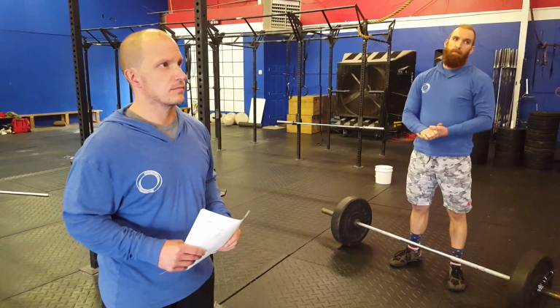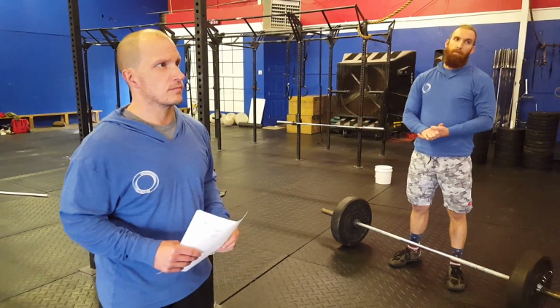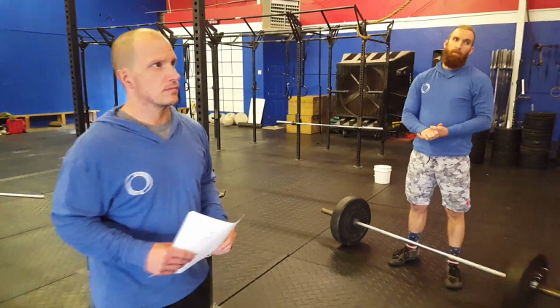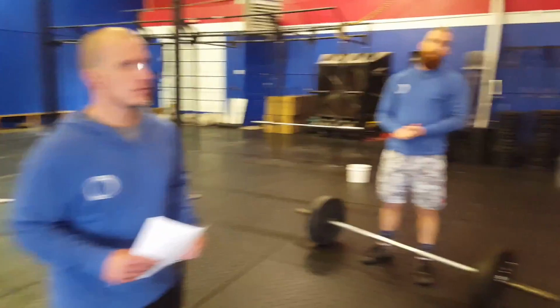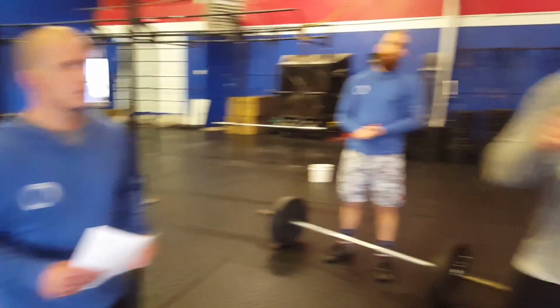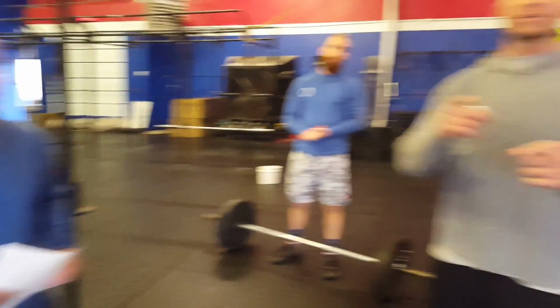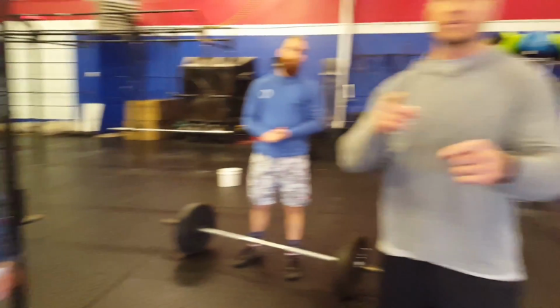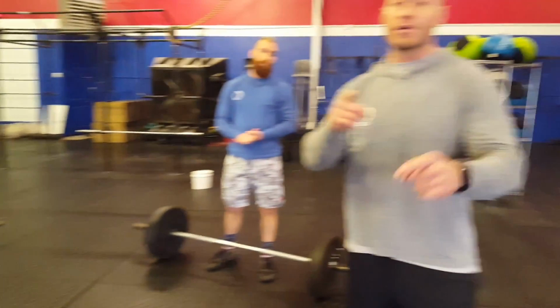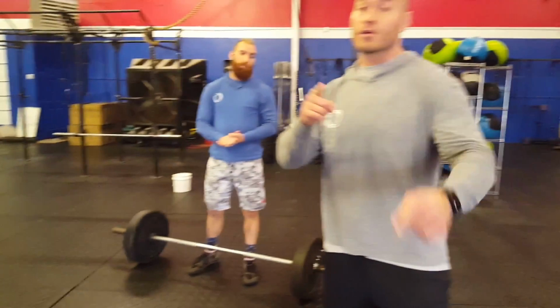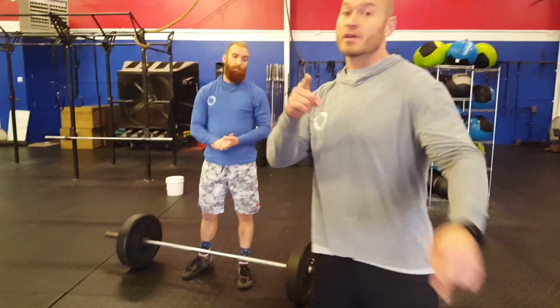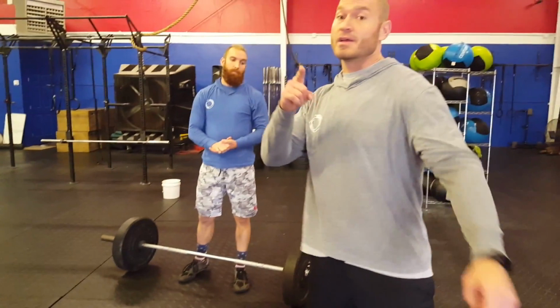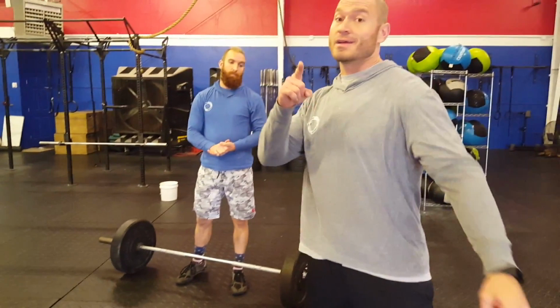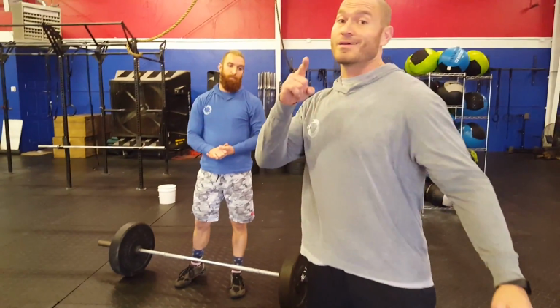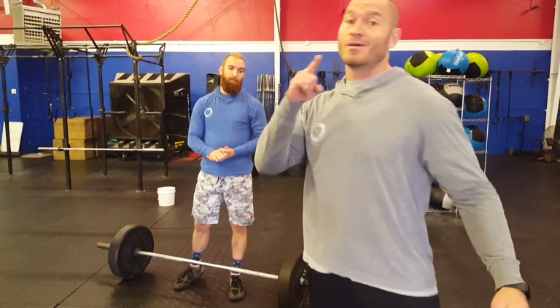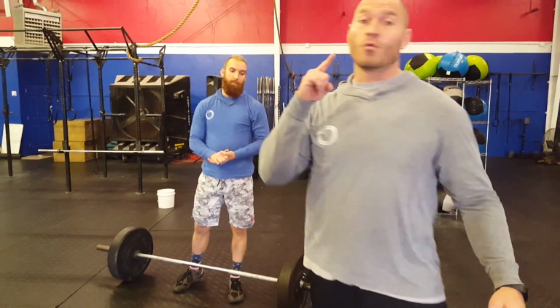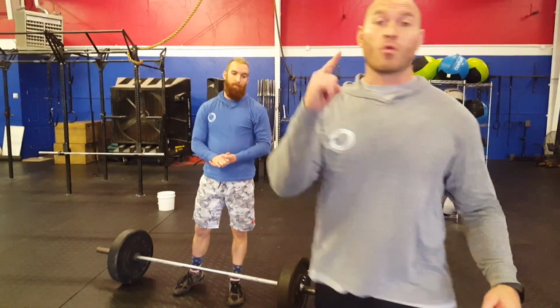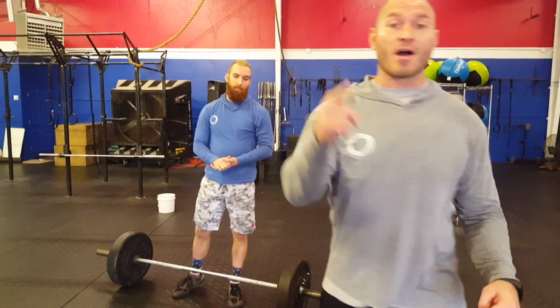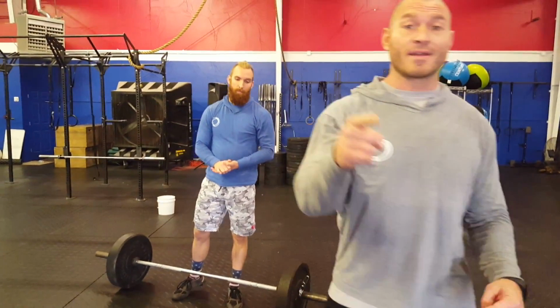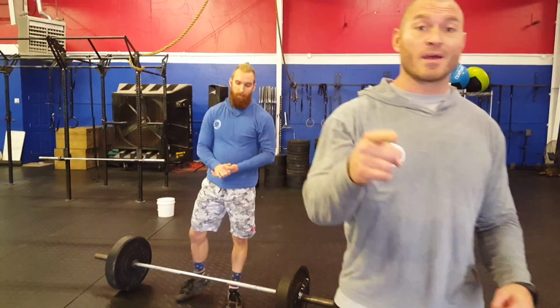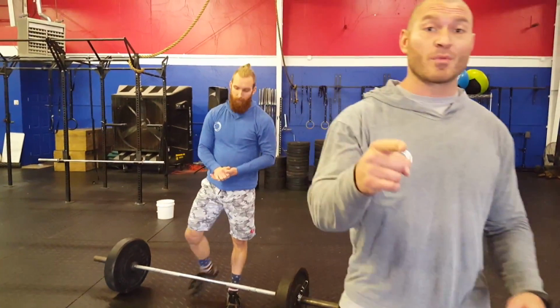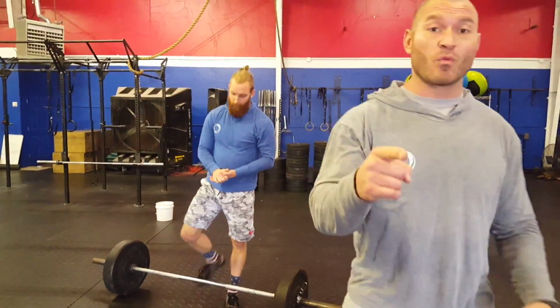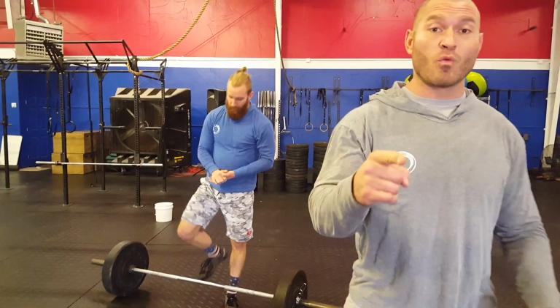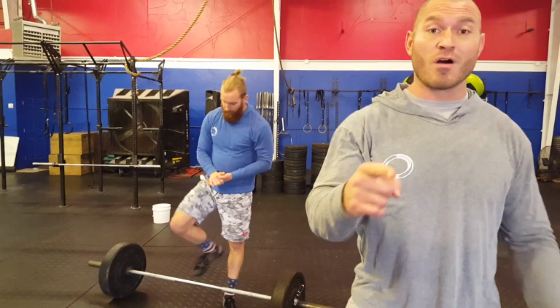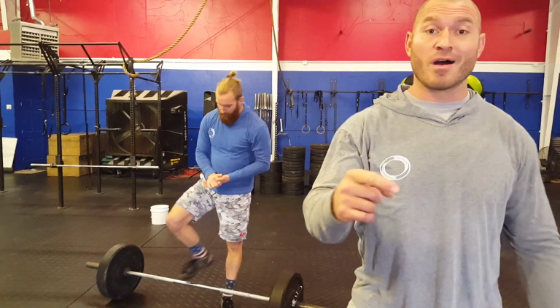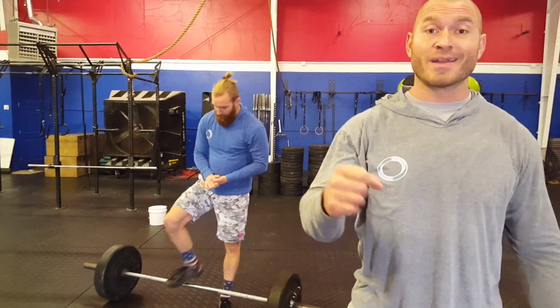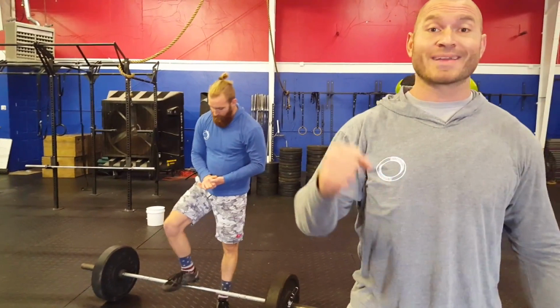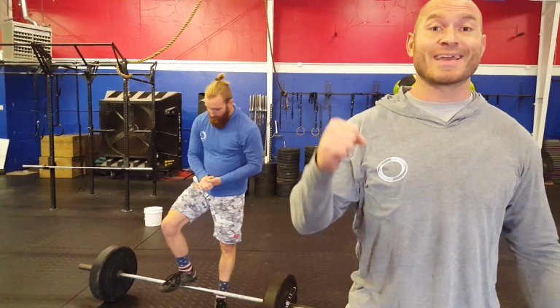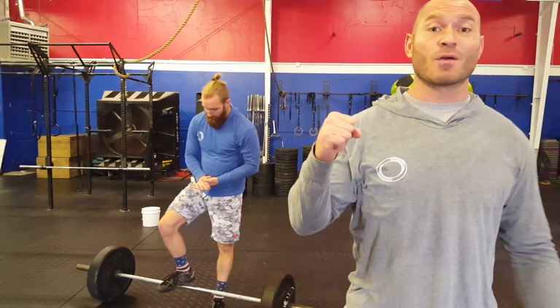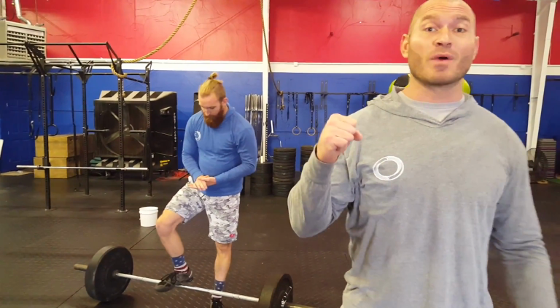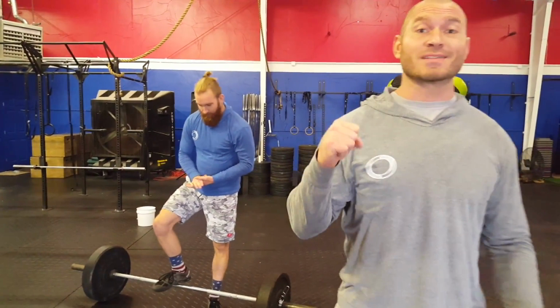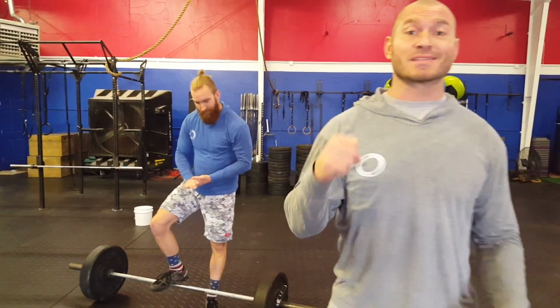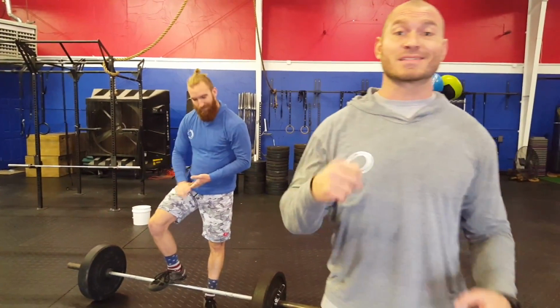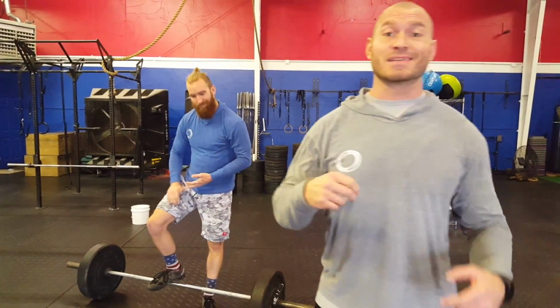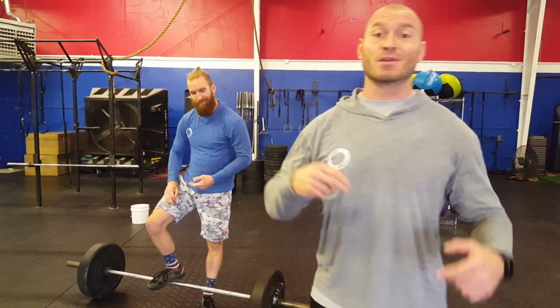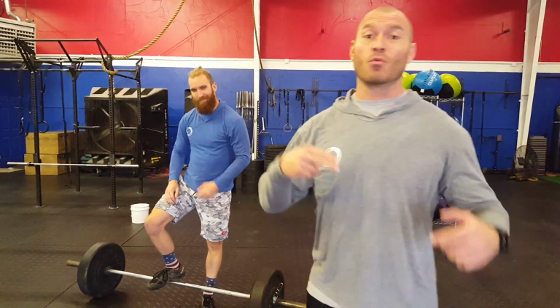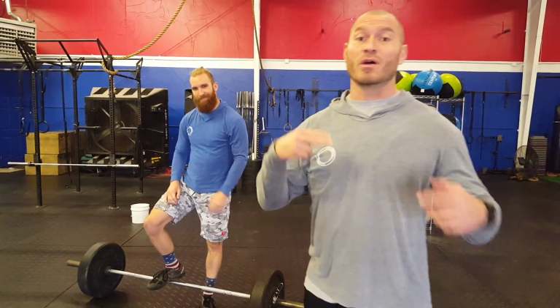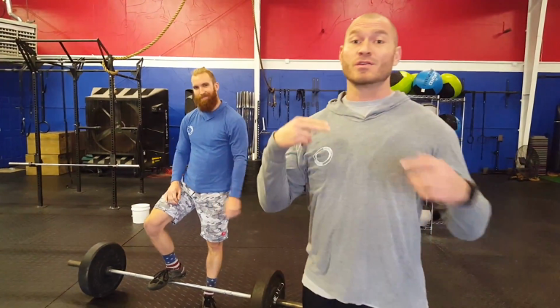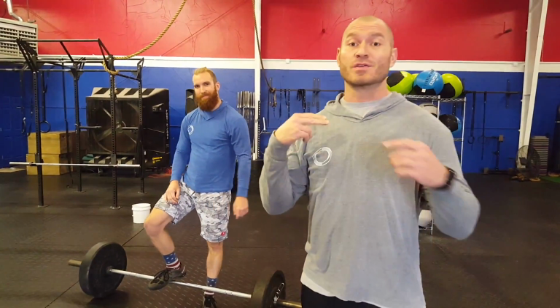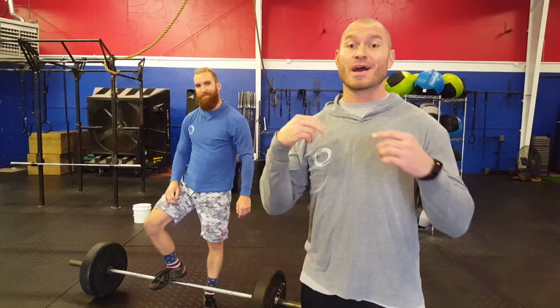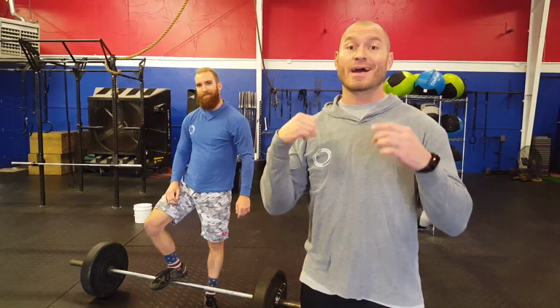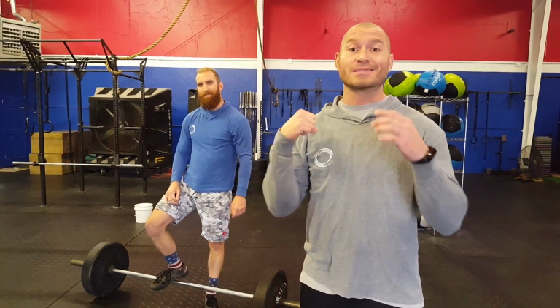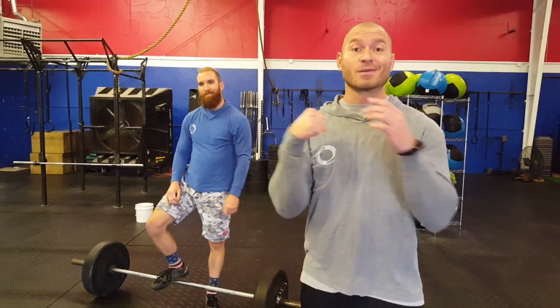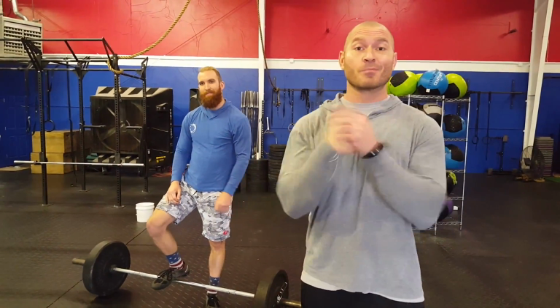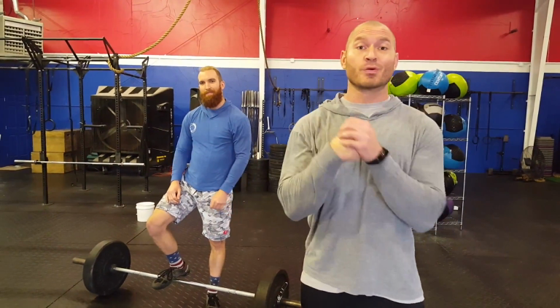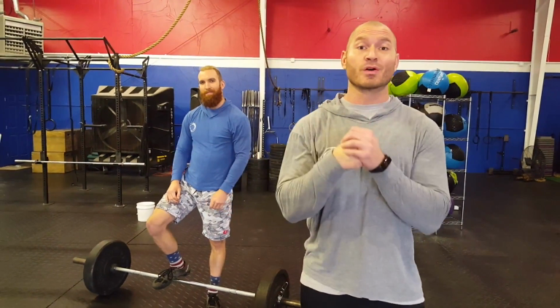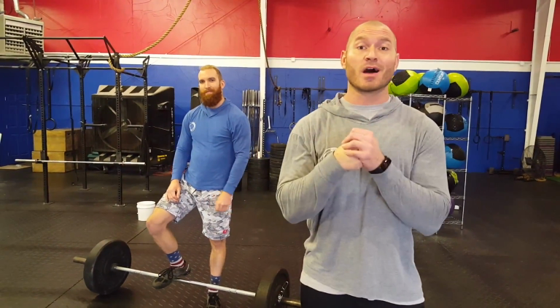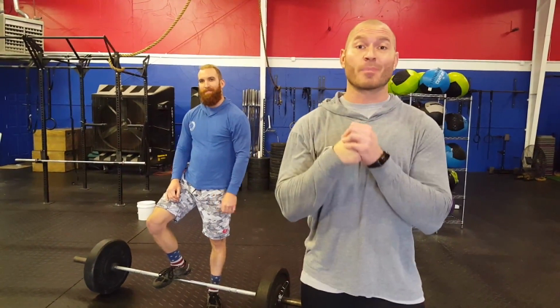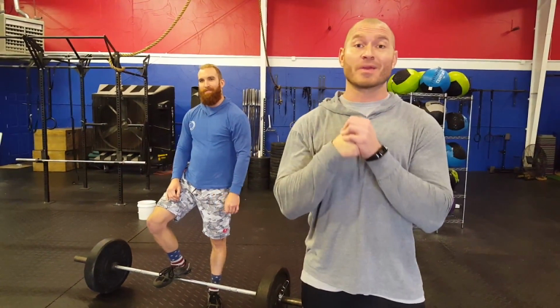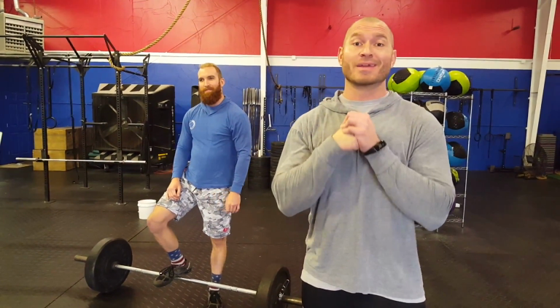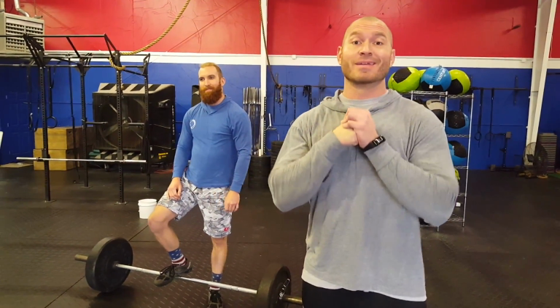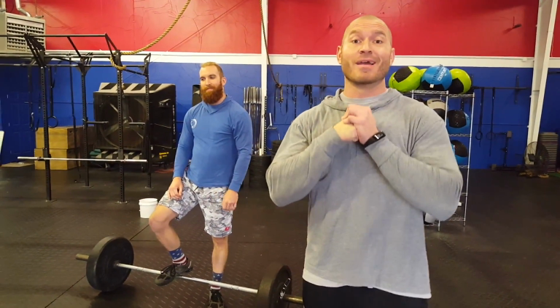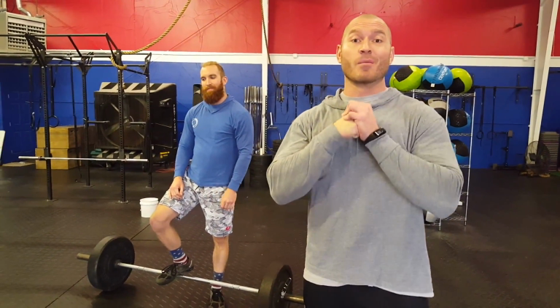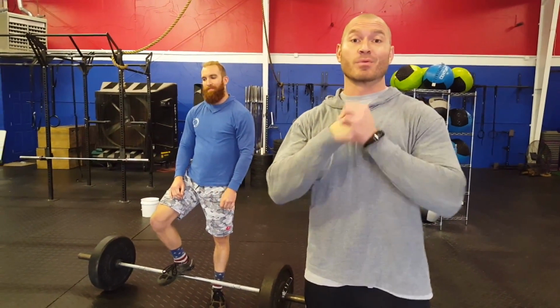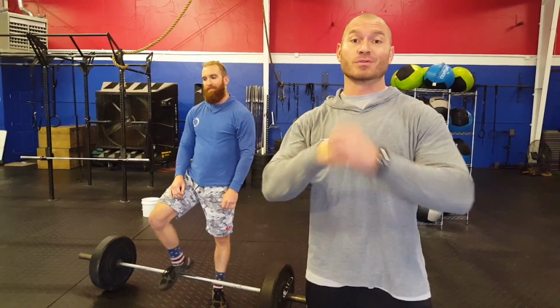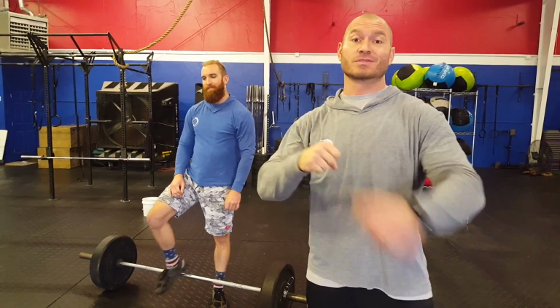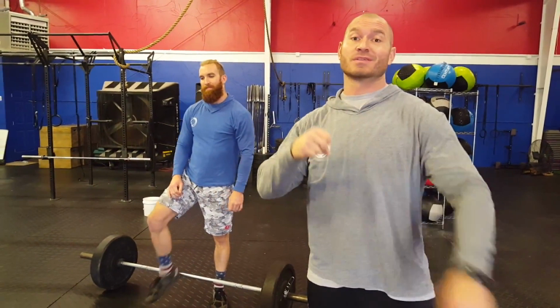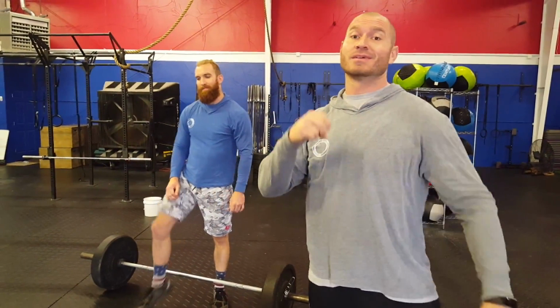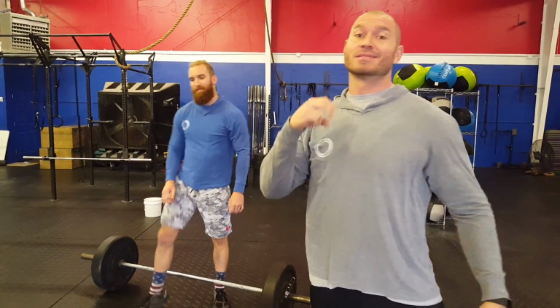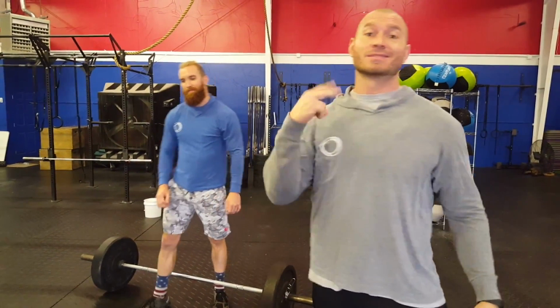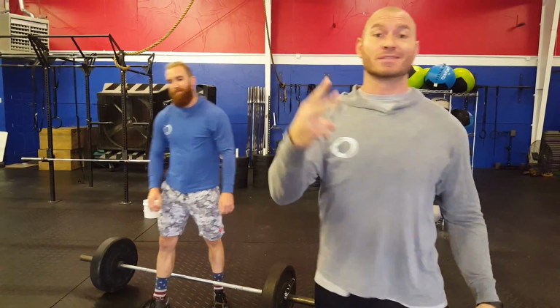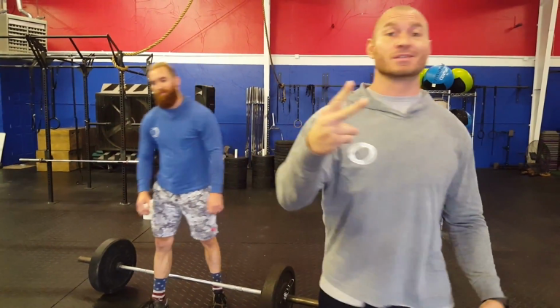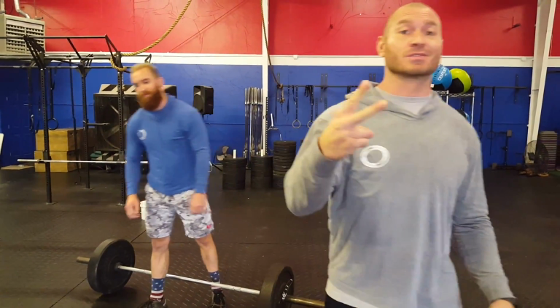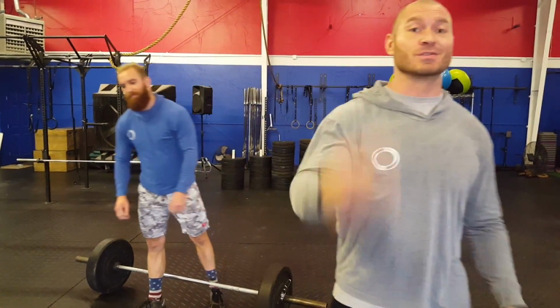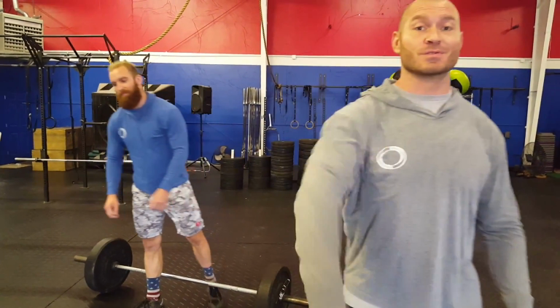Alright, so you heard it. WOD number one — I can't wait to see what you guys put up in numbers. See you soon.